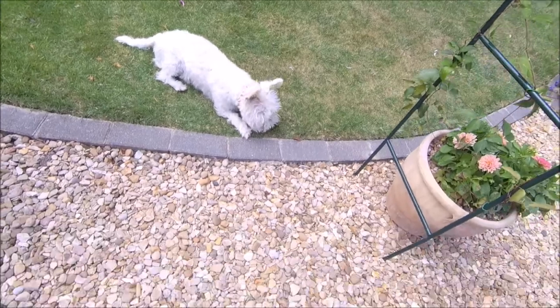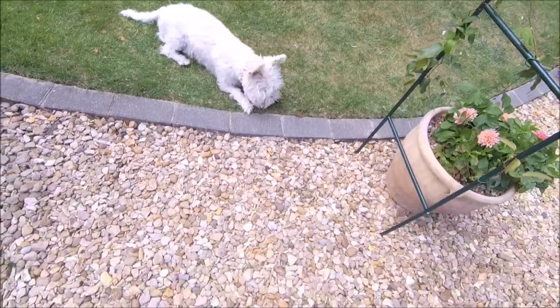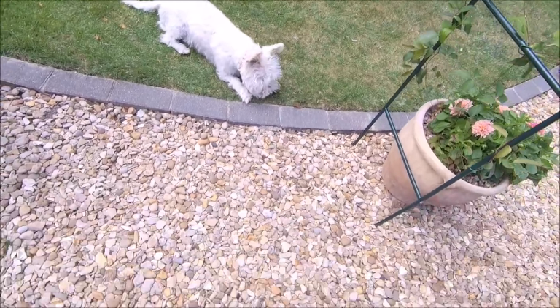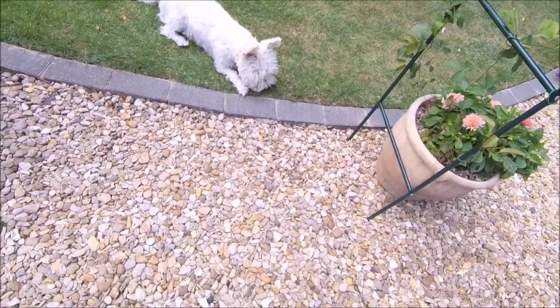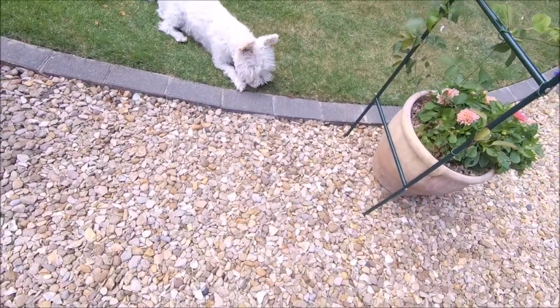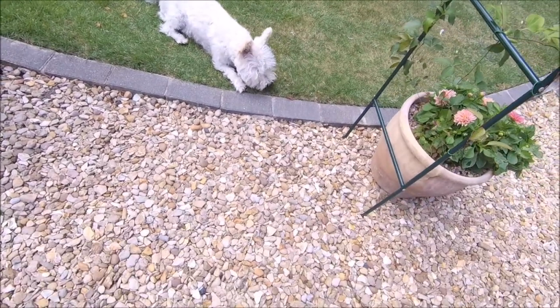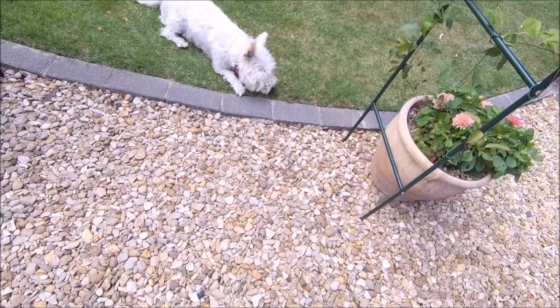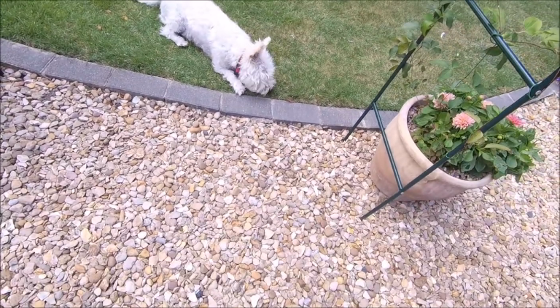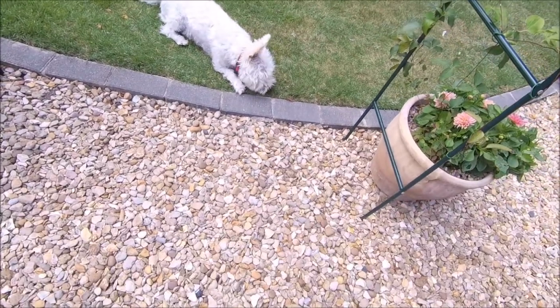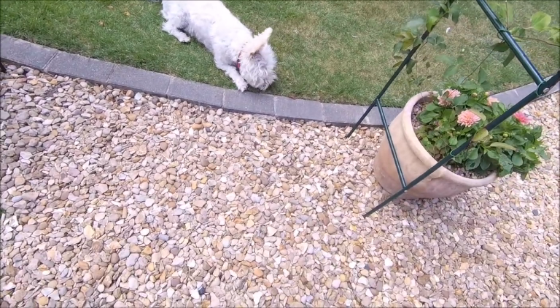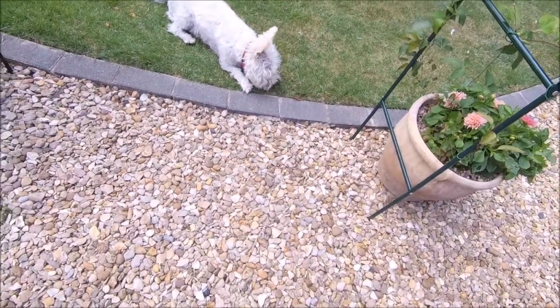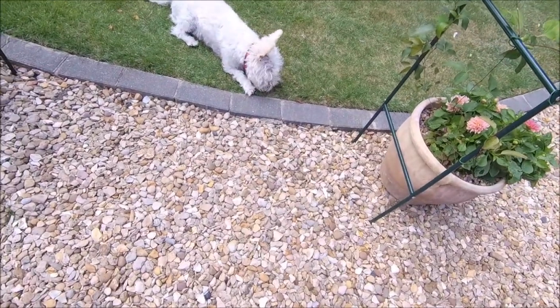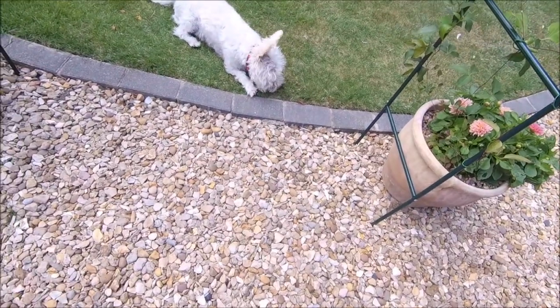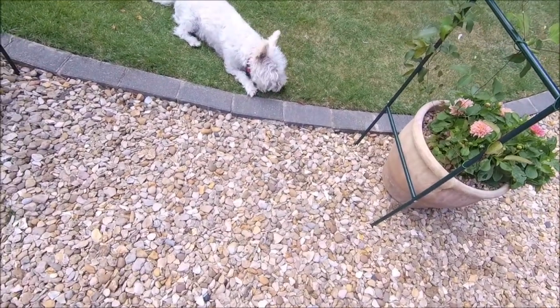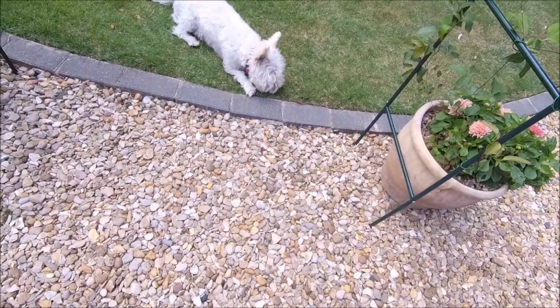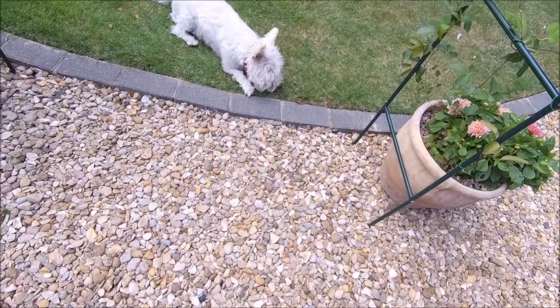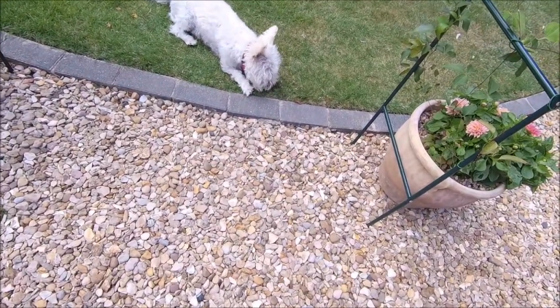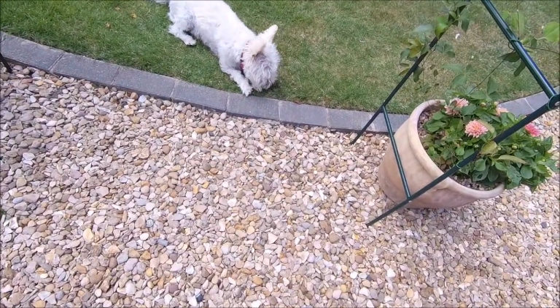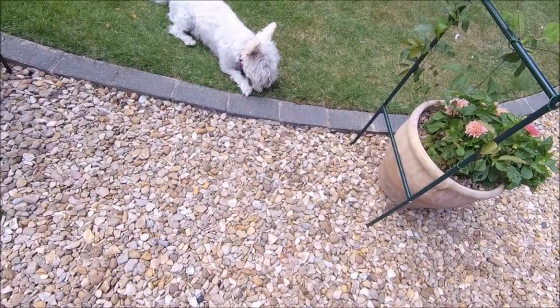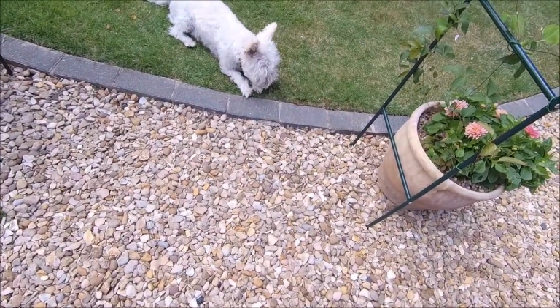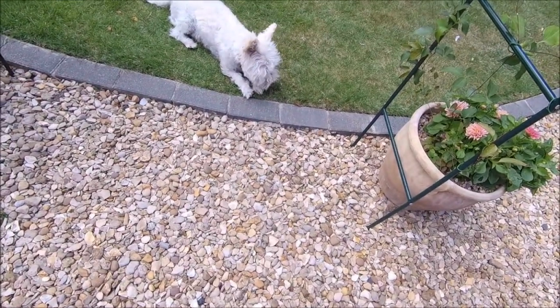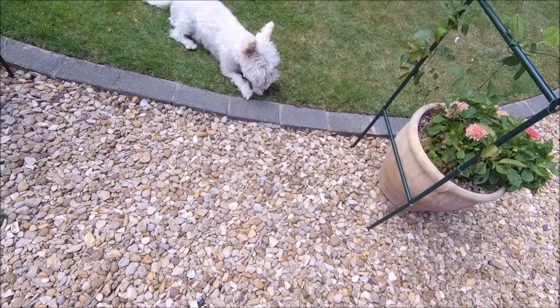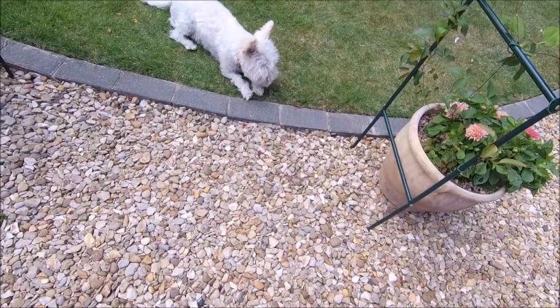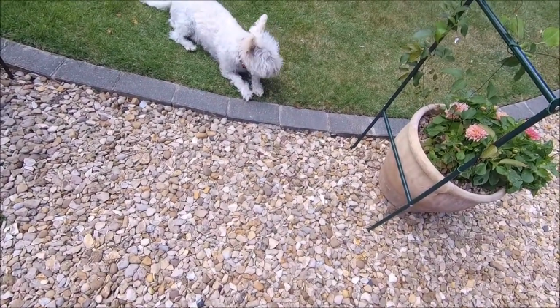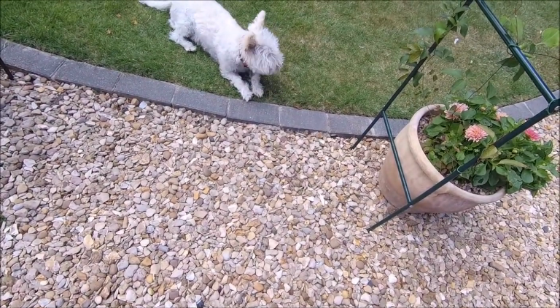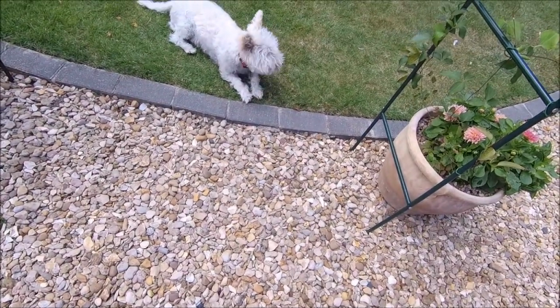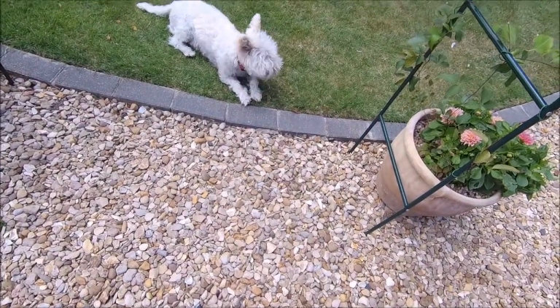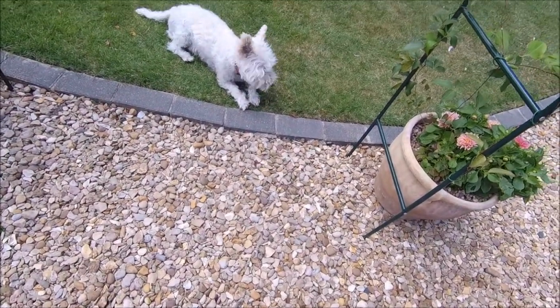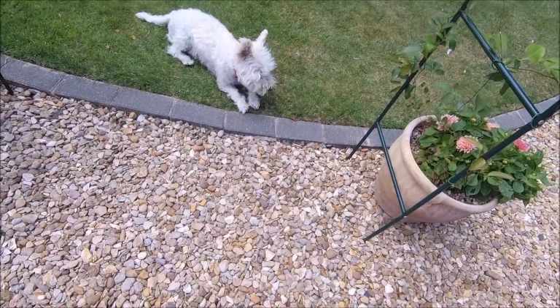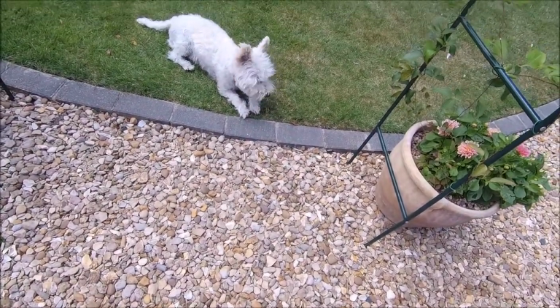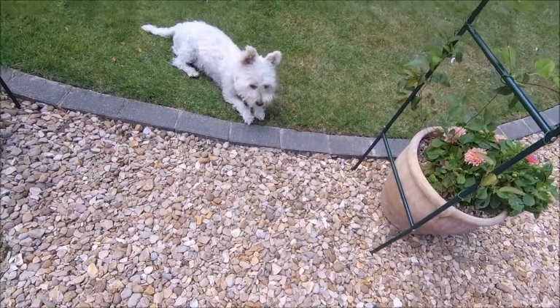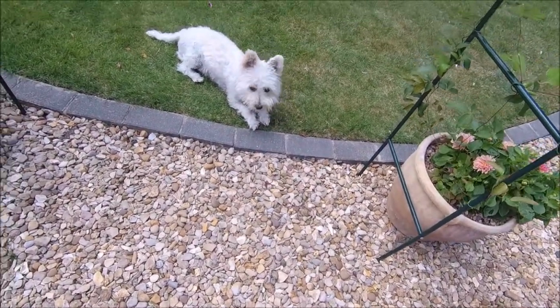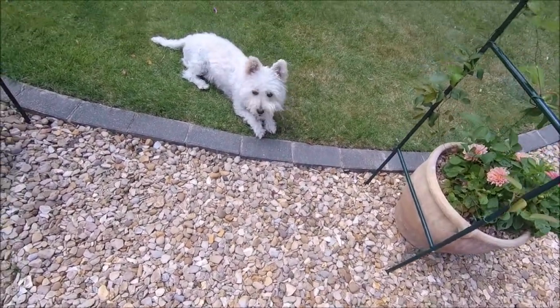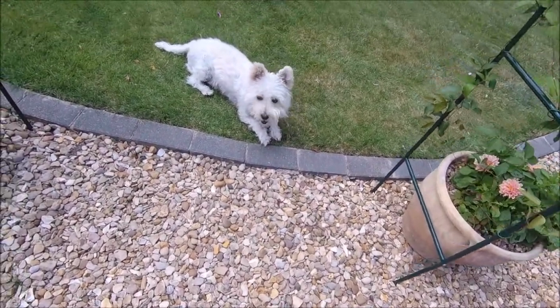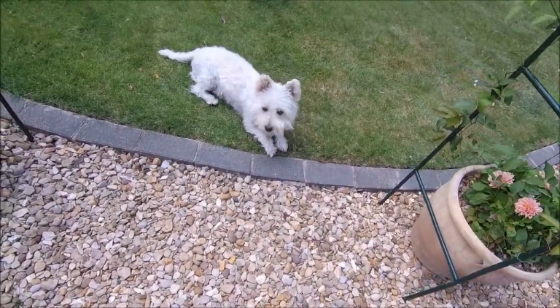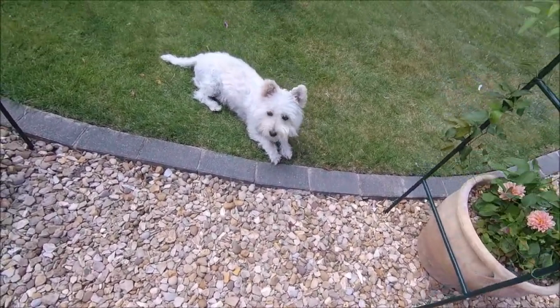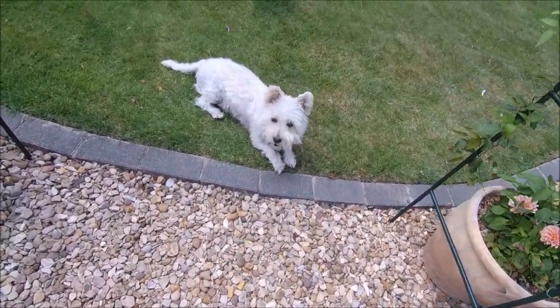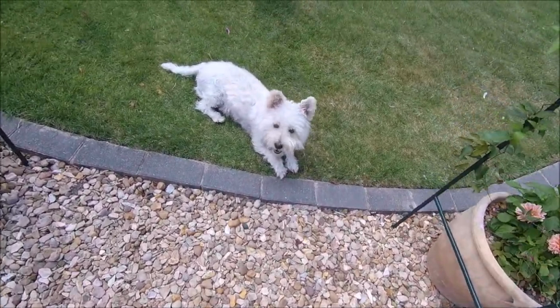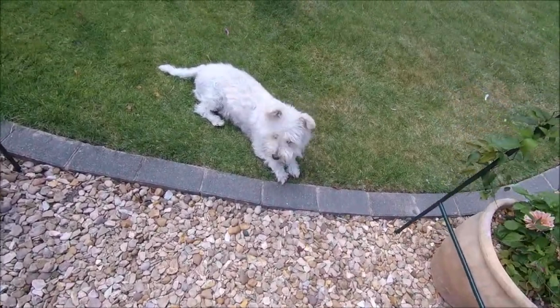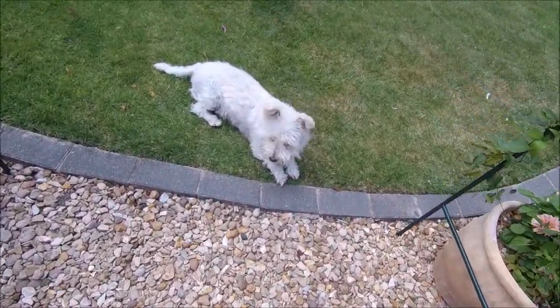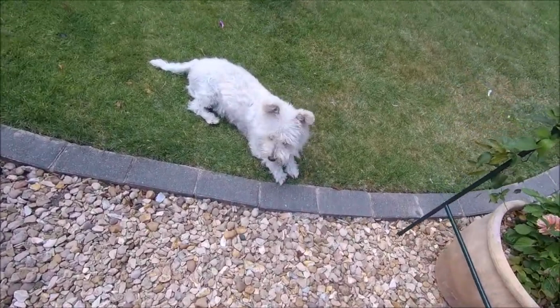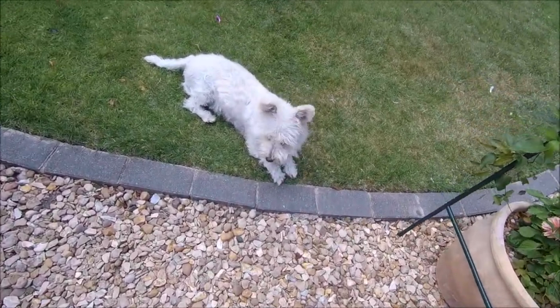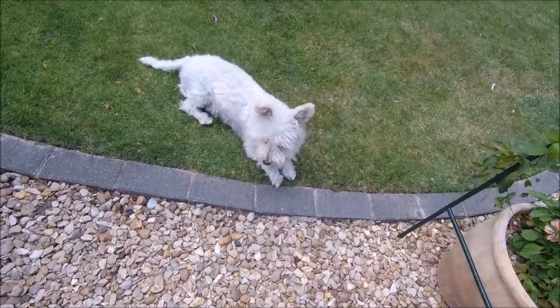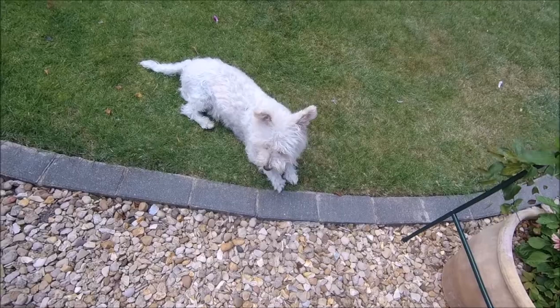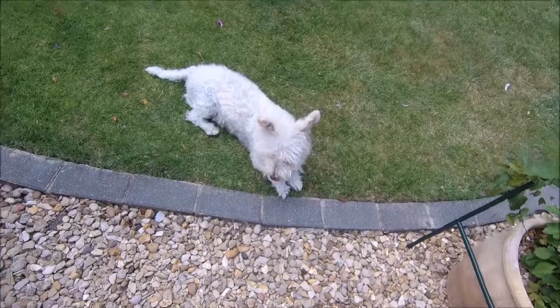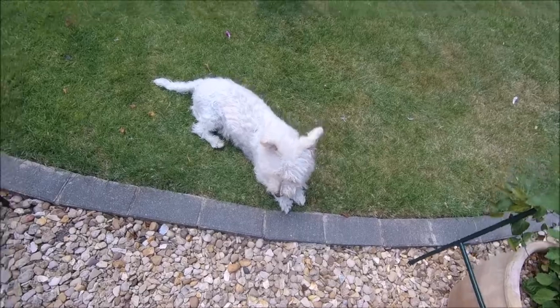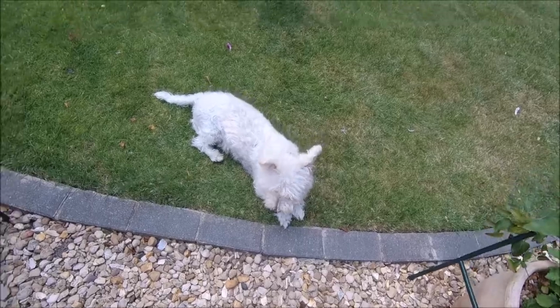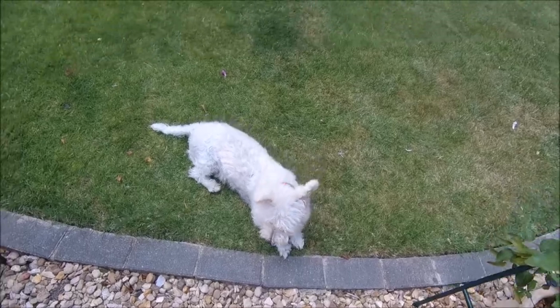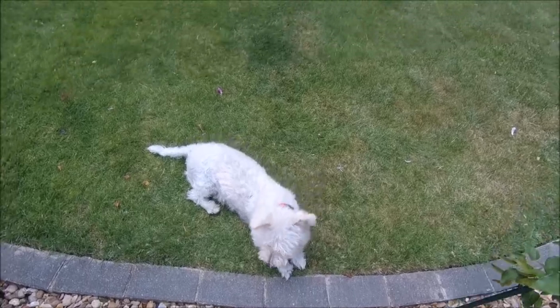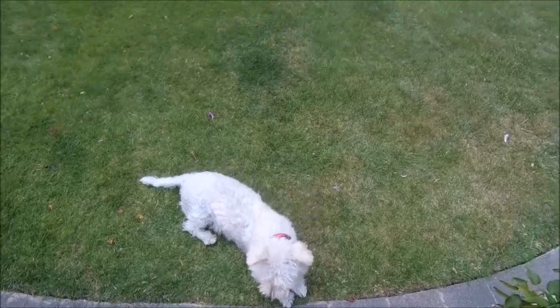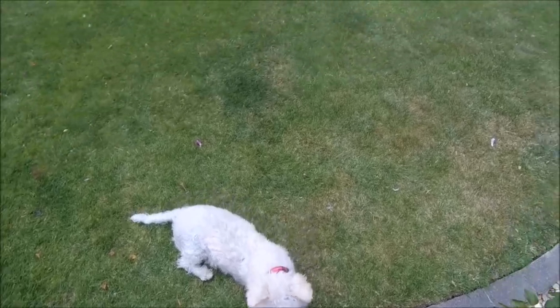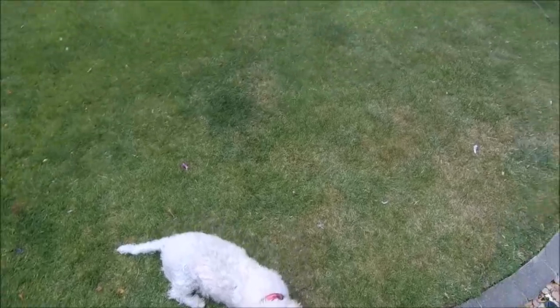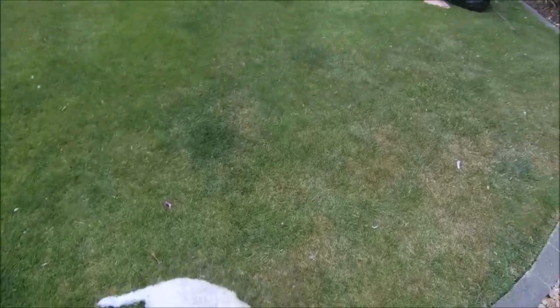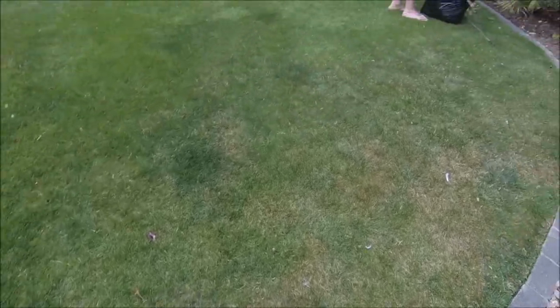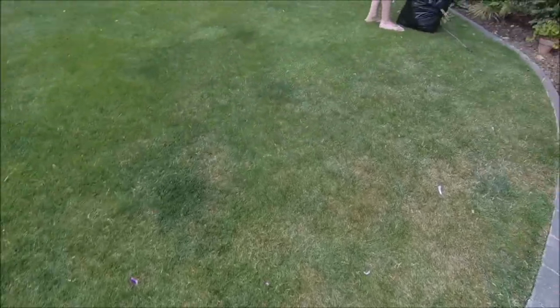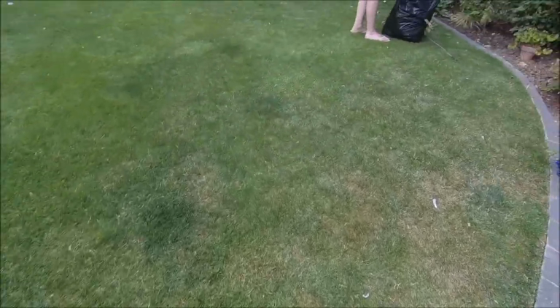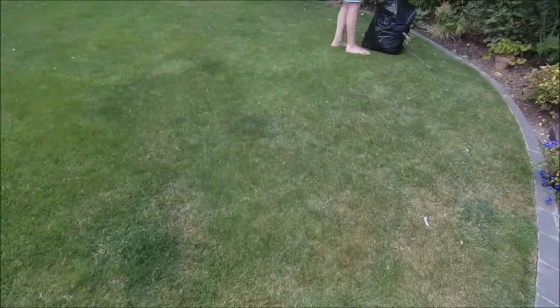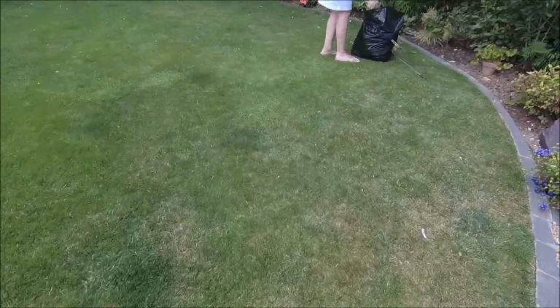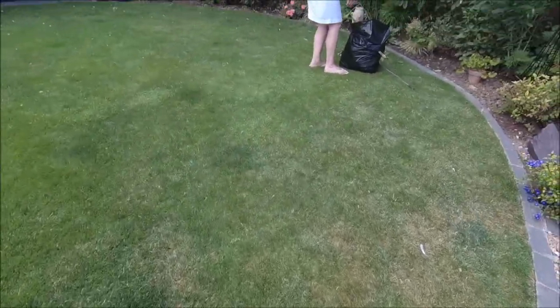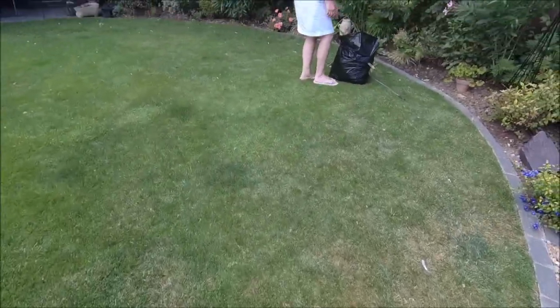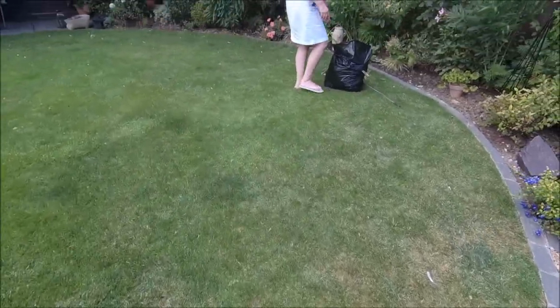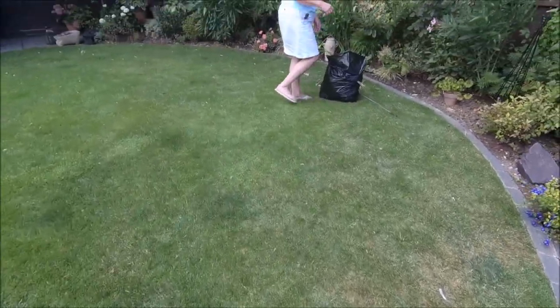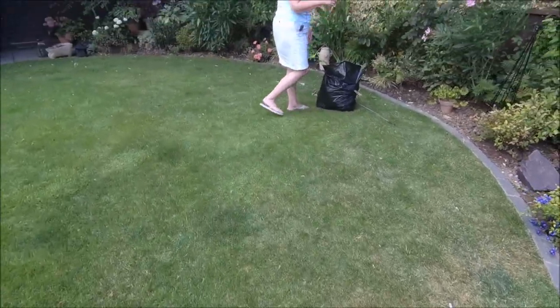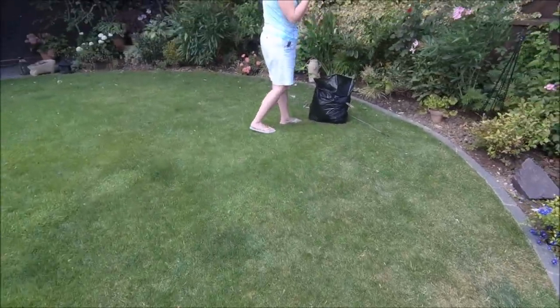All right, Ted? Oh, Ted's poorly. He's chewing grass now. Let him — crazy dog. Nature's medicine for dogs.